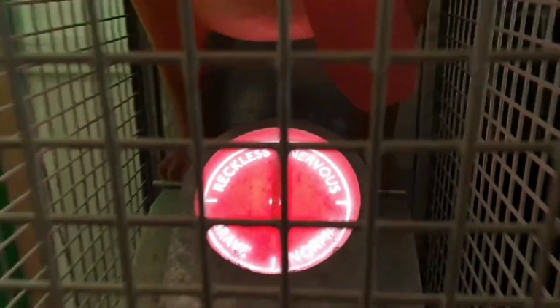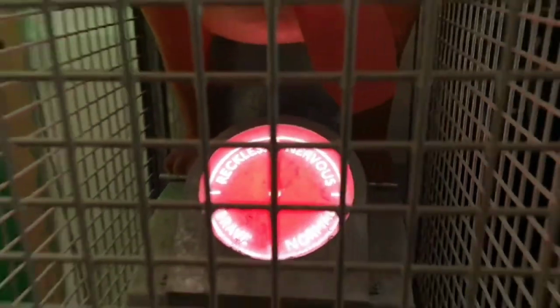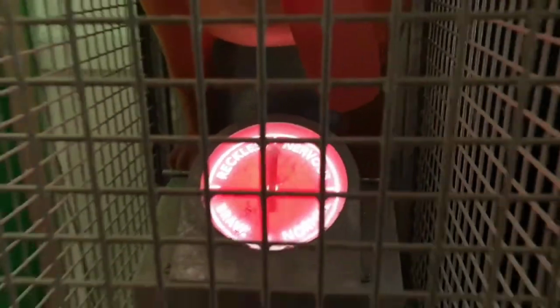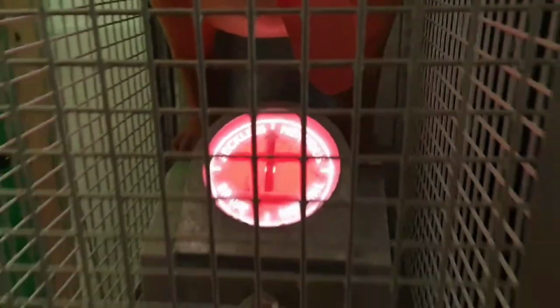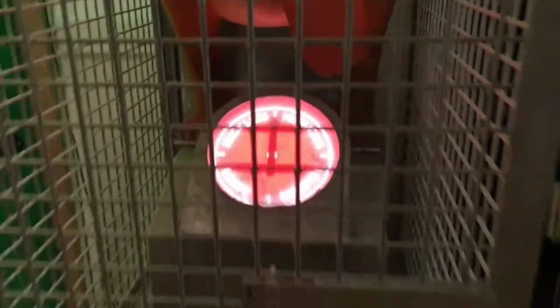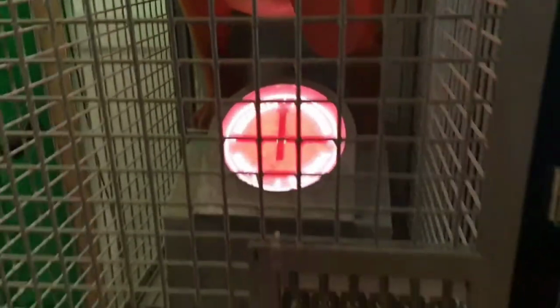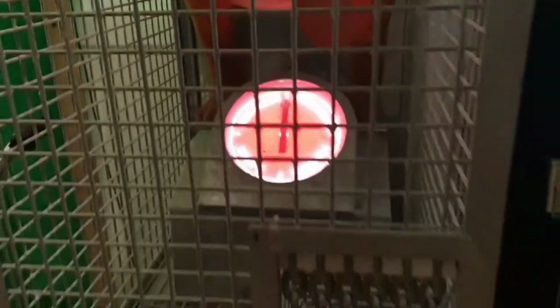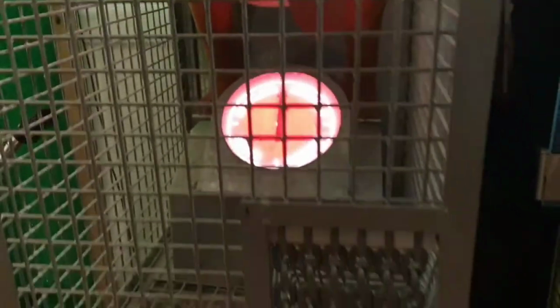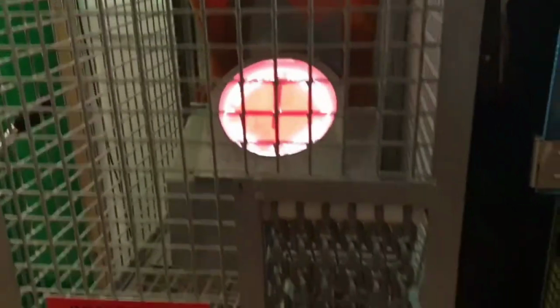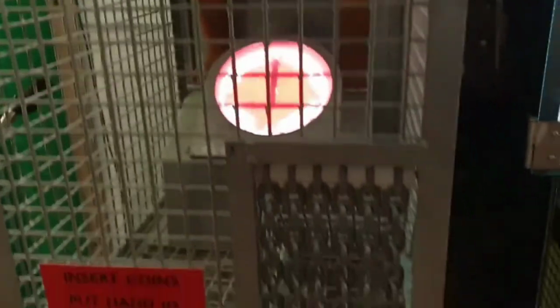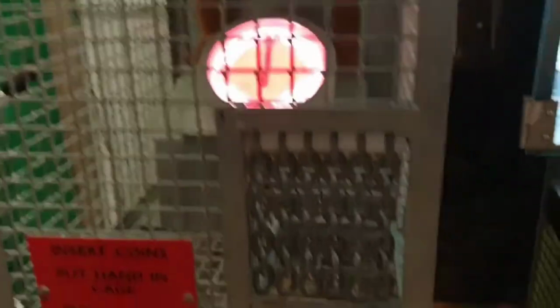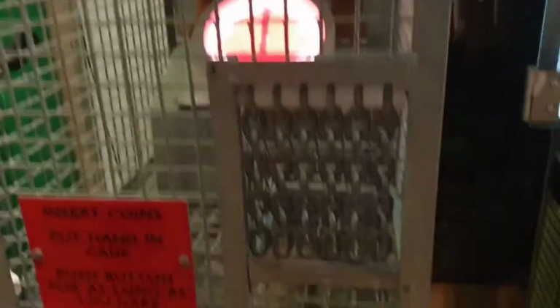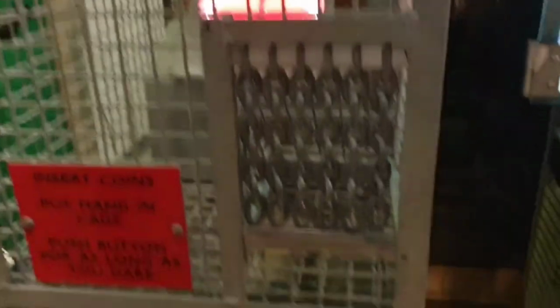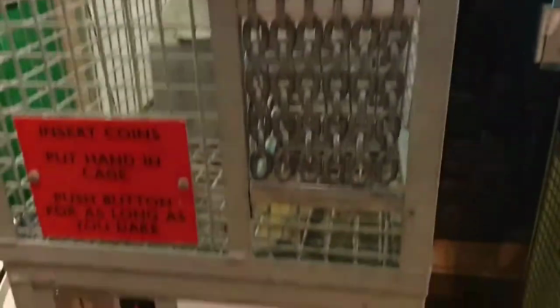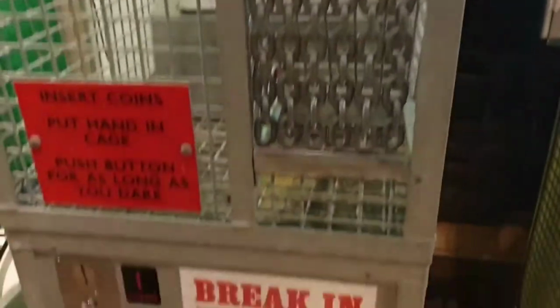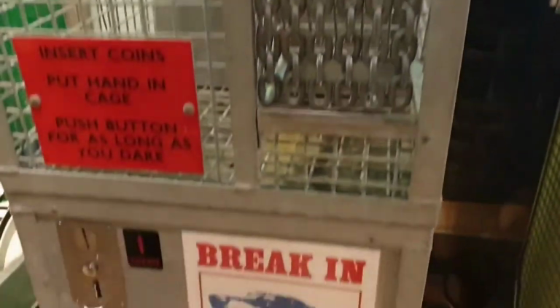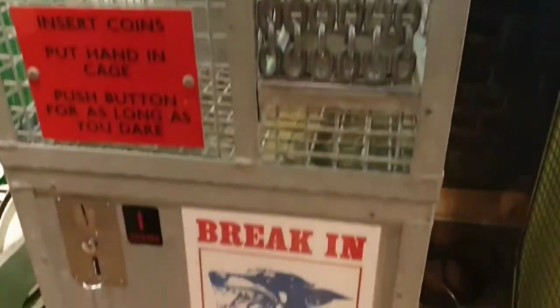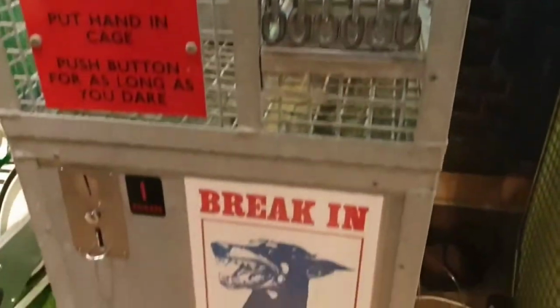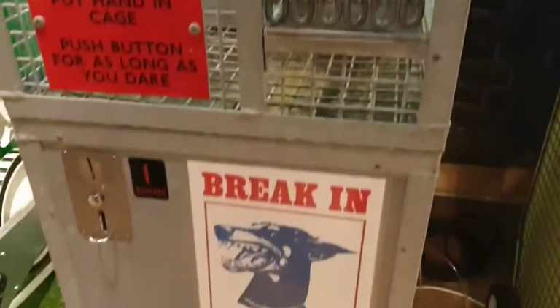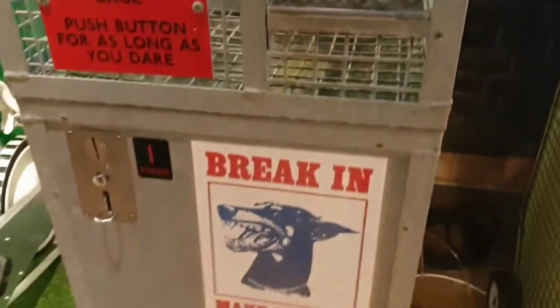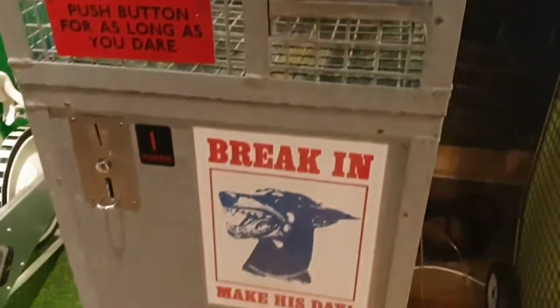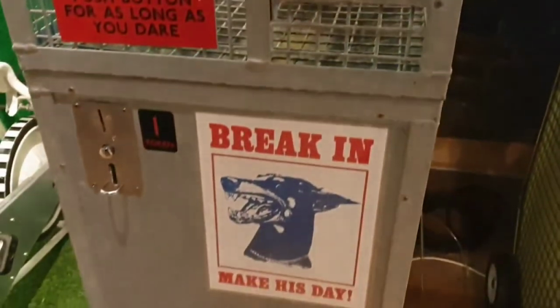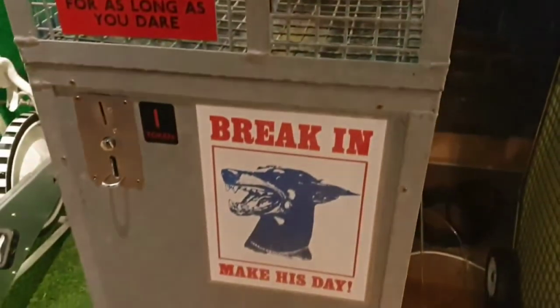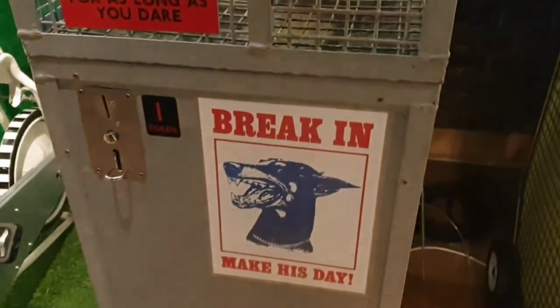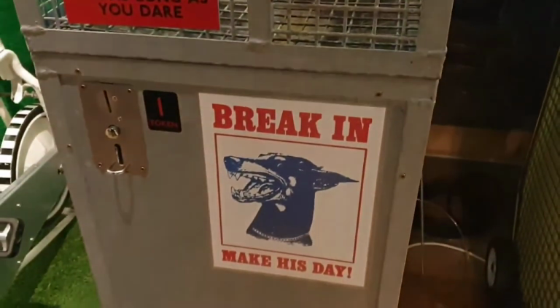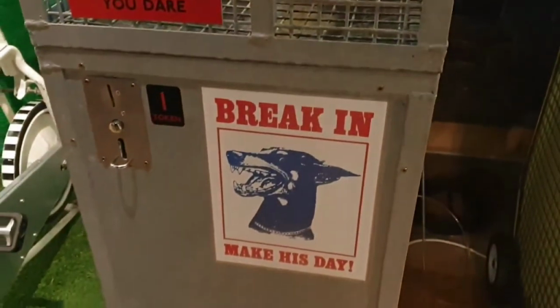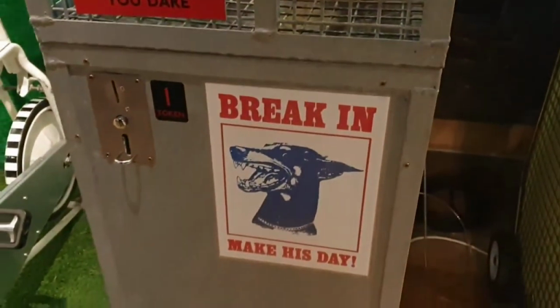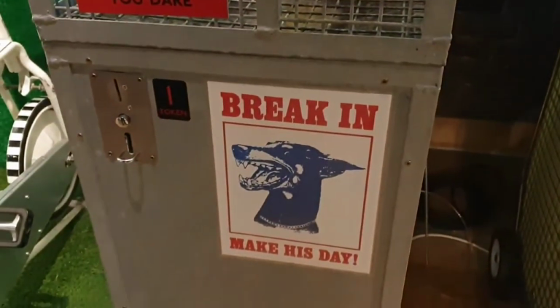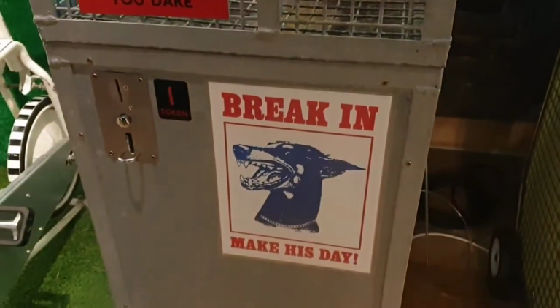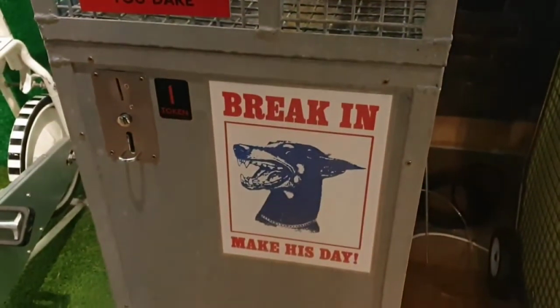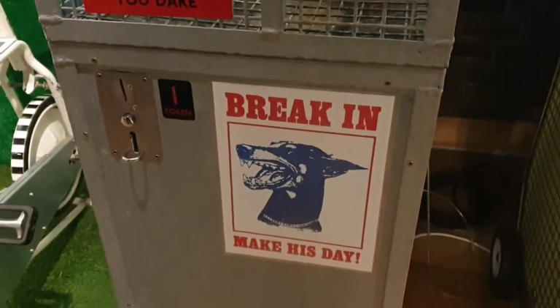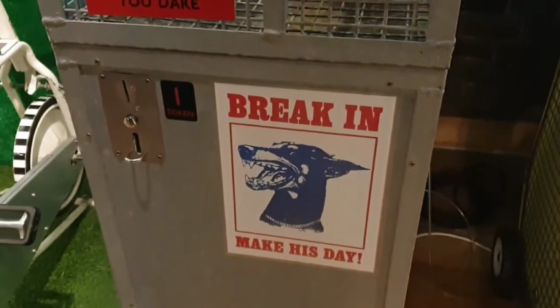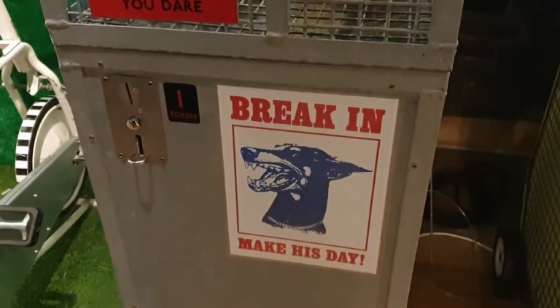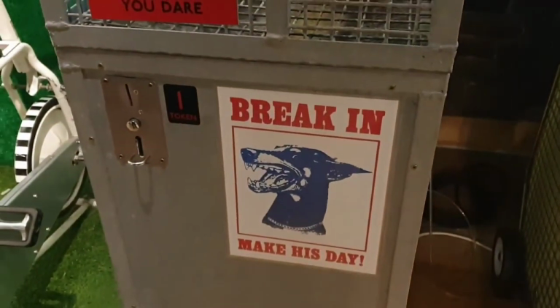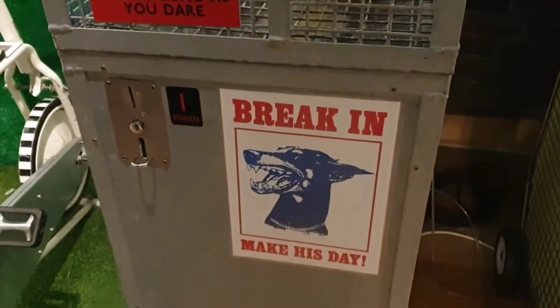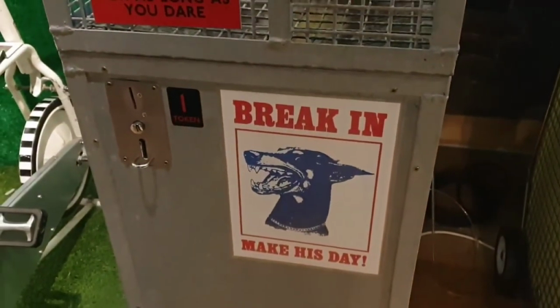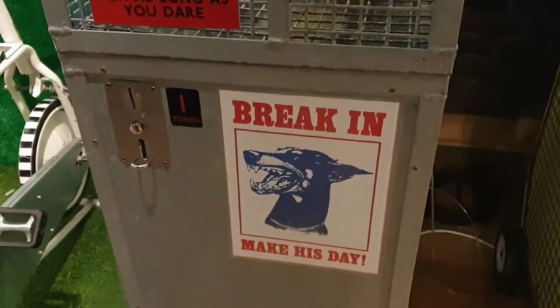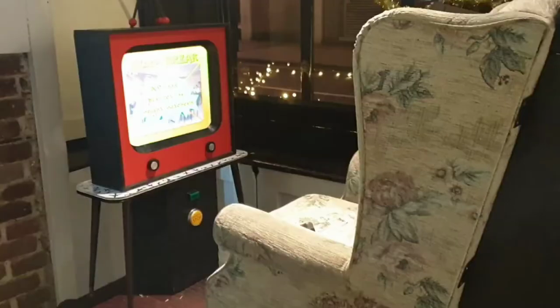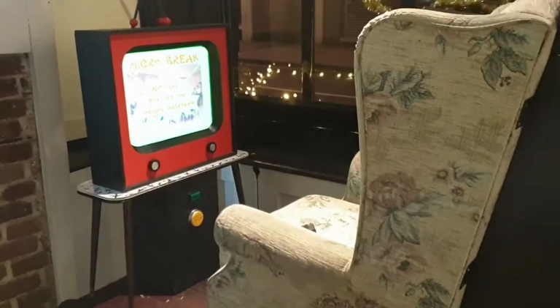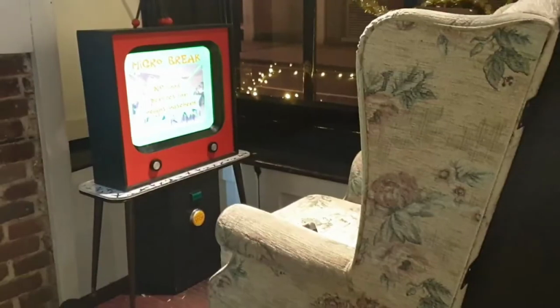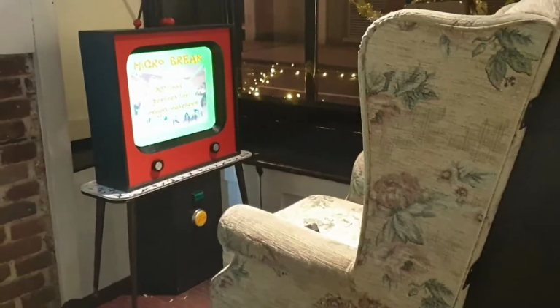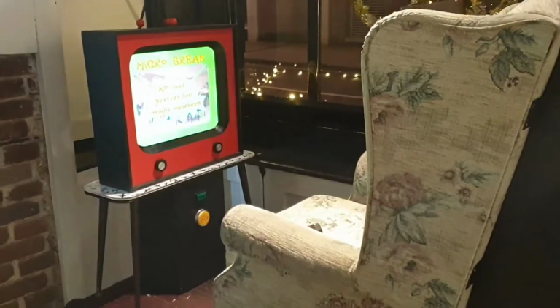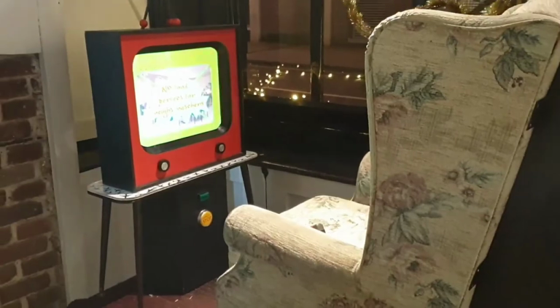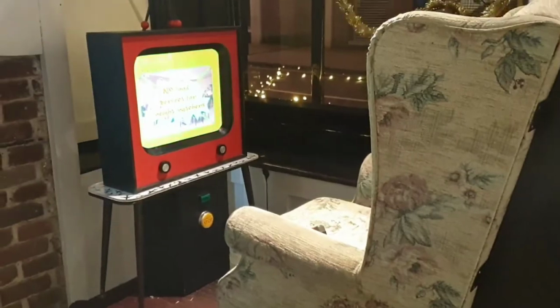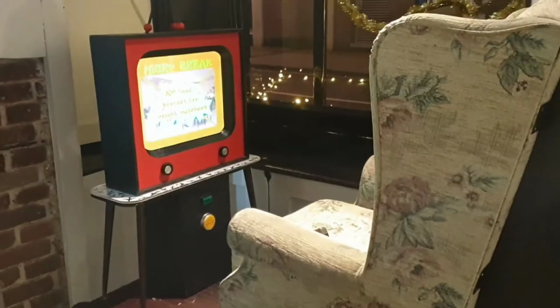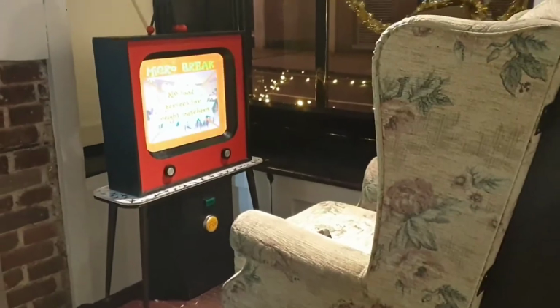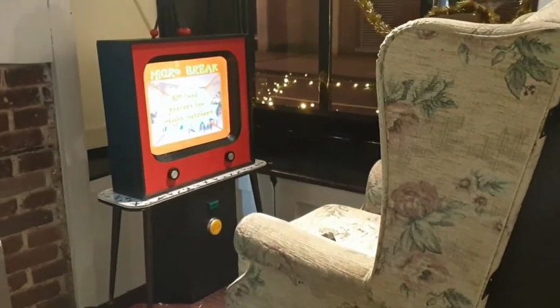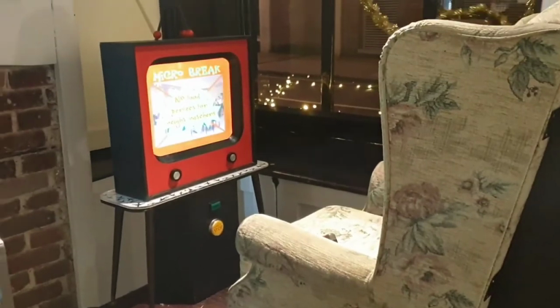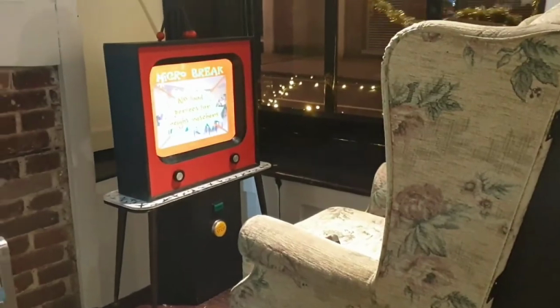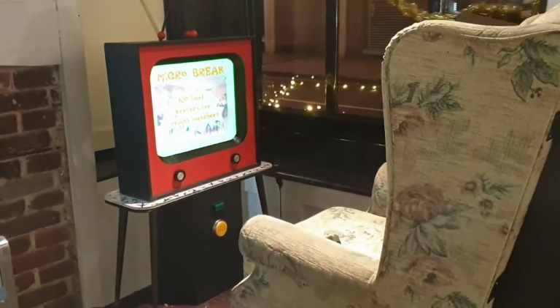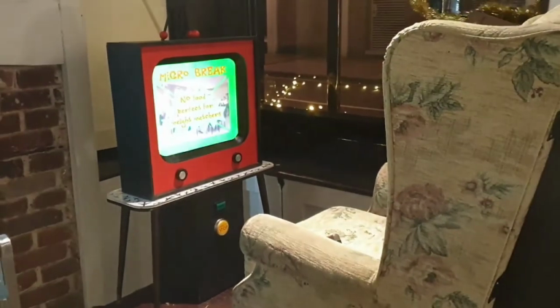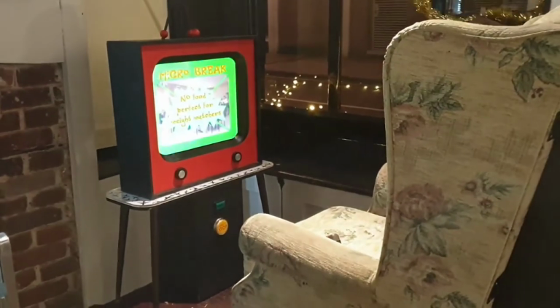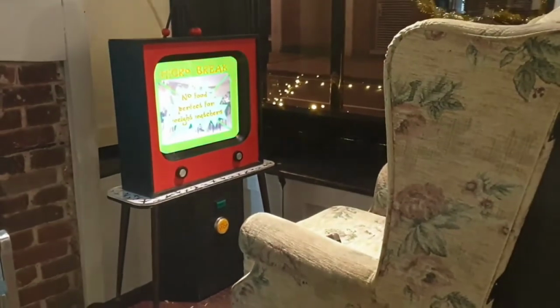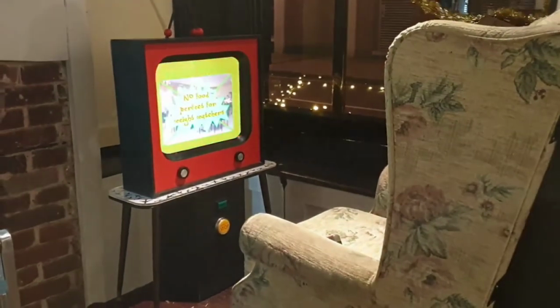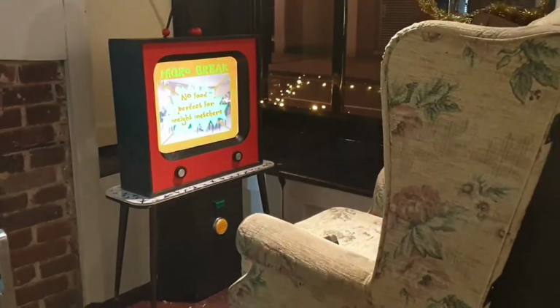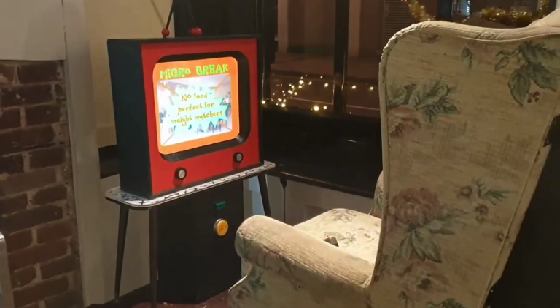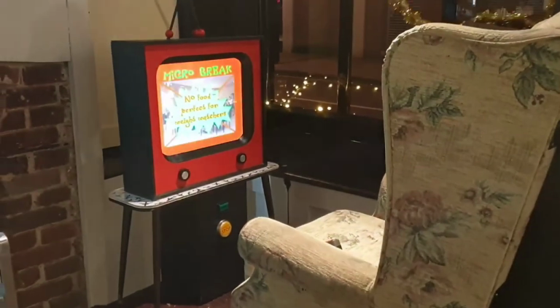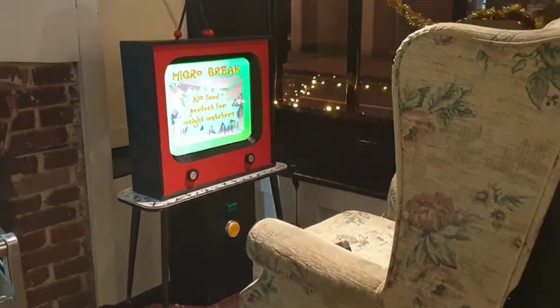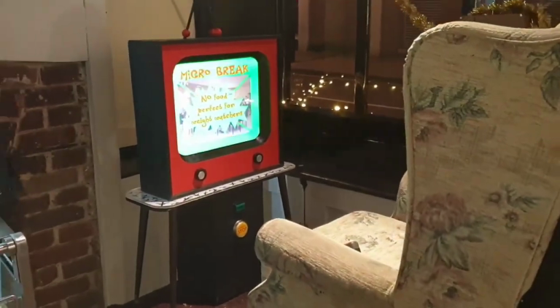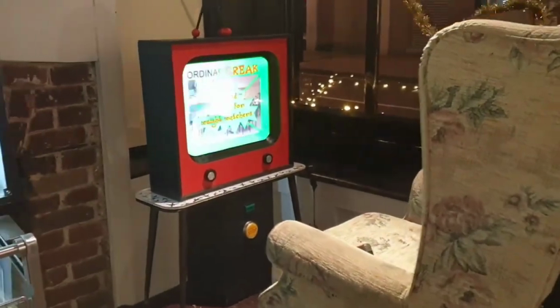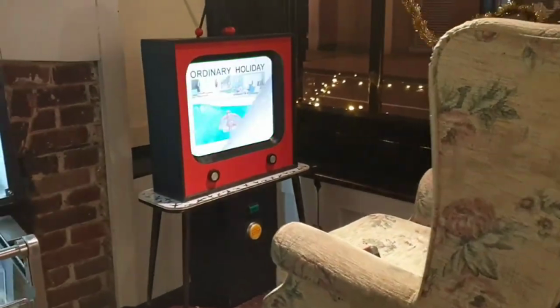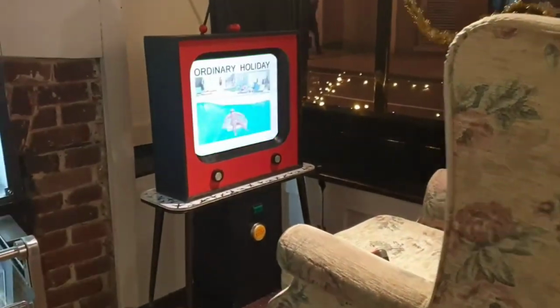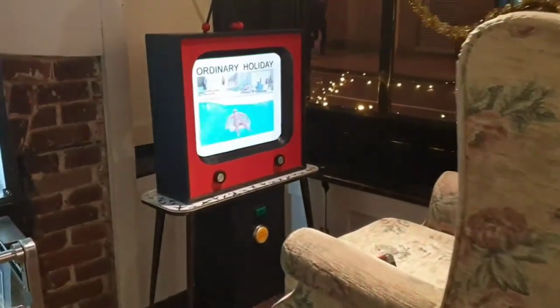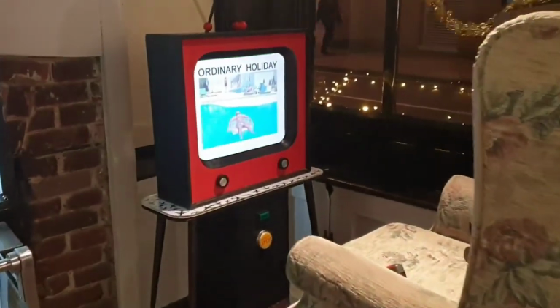I hope this has given you a taster of a great visit to Novelty Automation. Once again, it's not far from Holborn Tube Station, right in the centre of London.